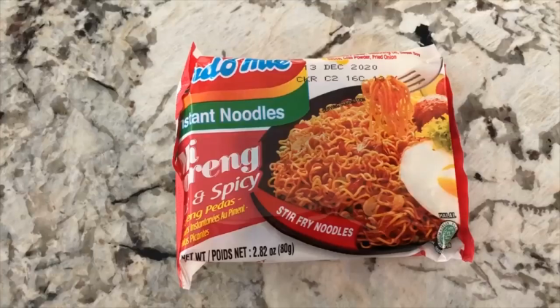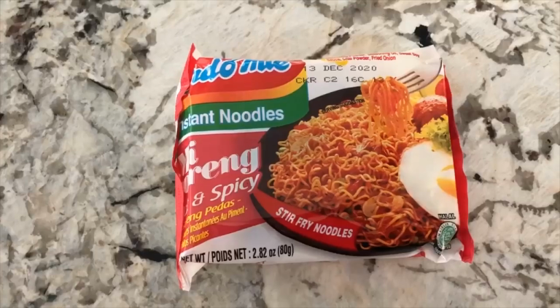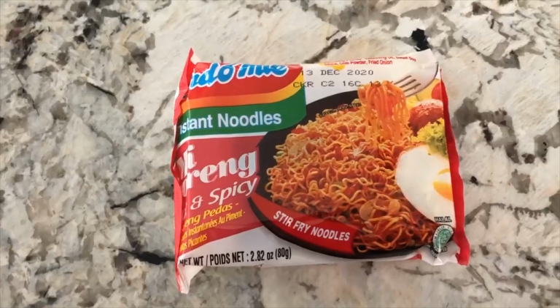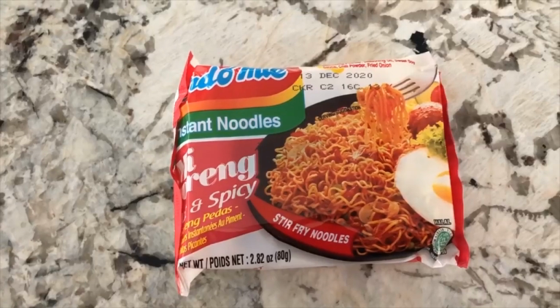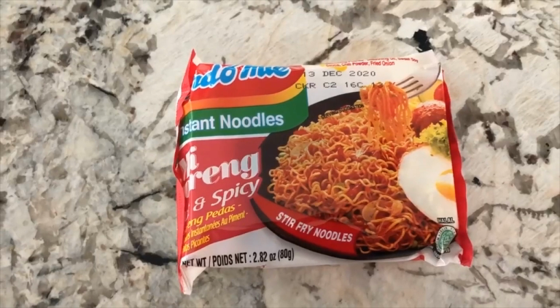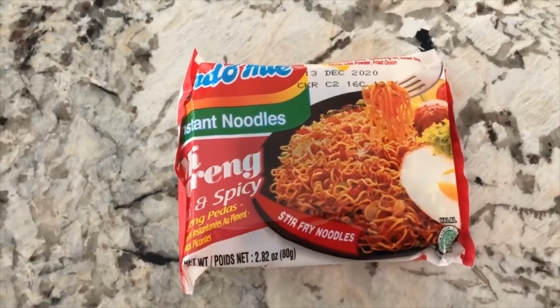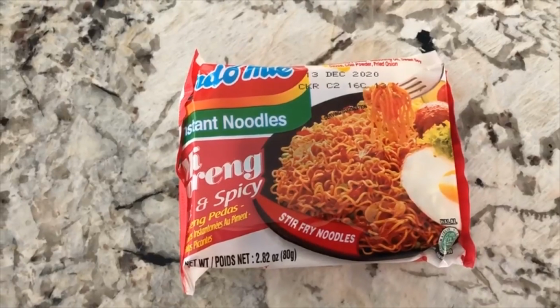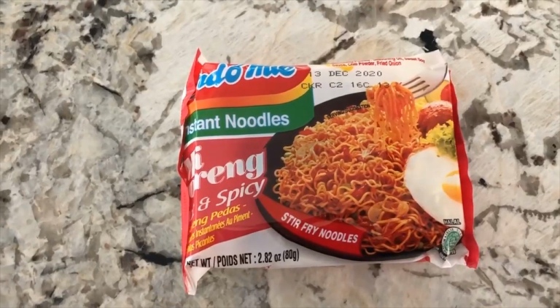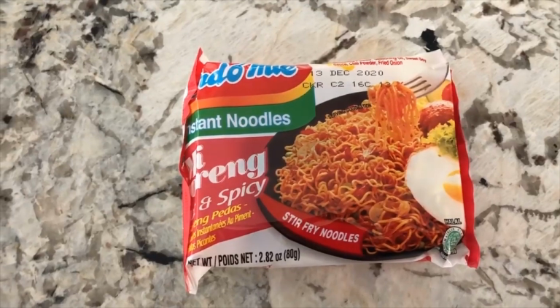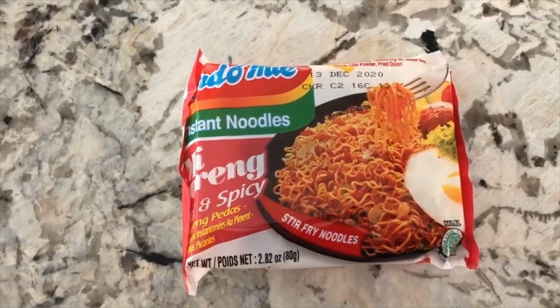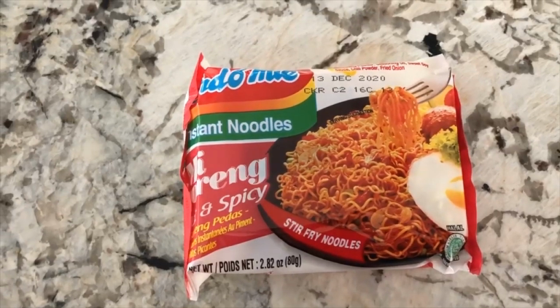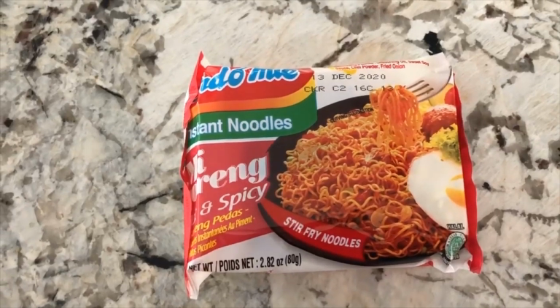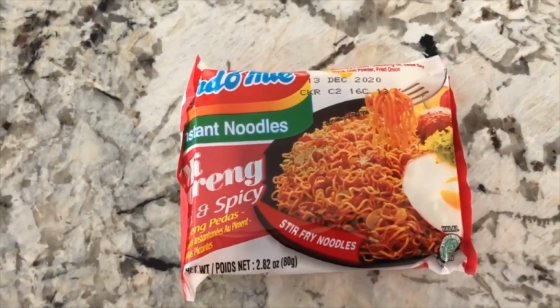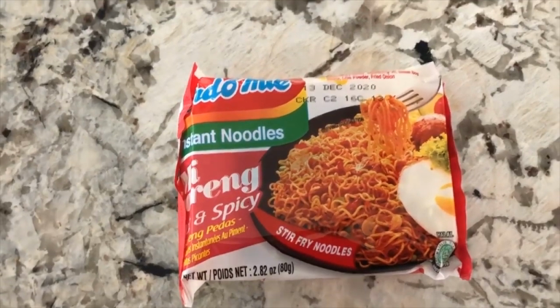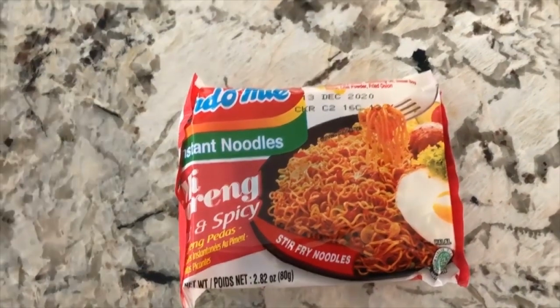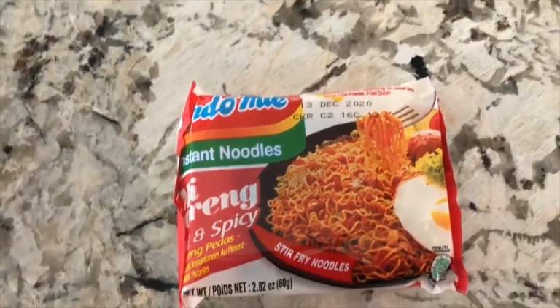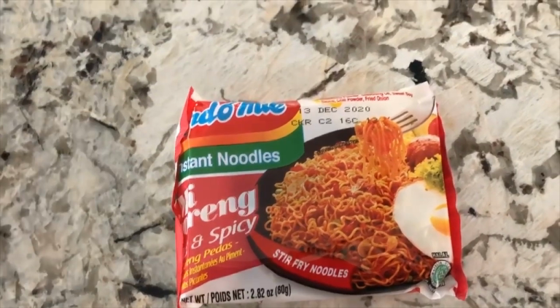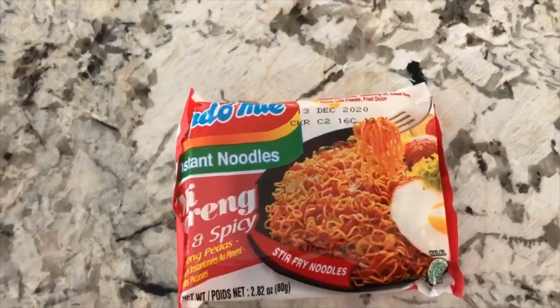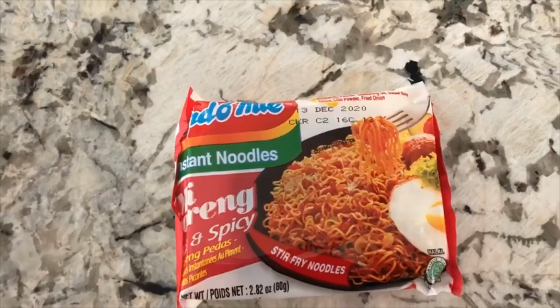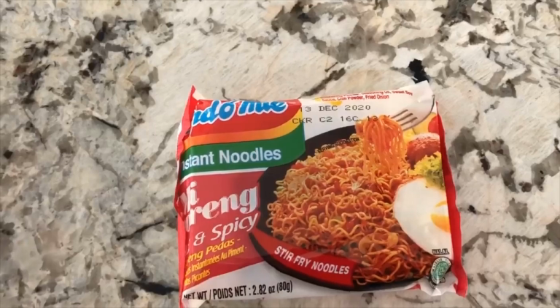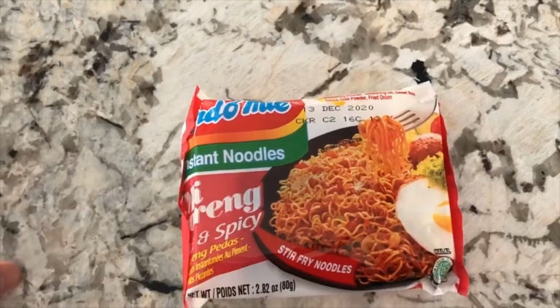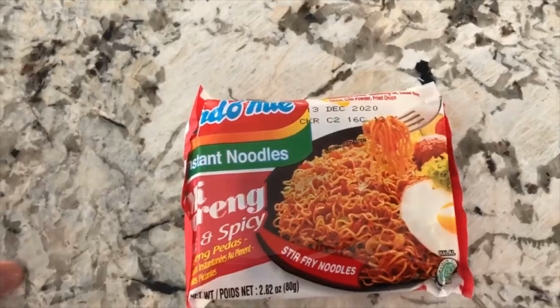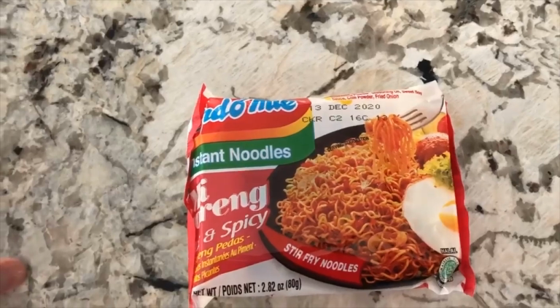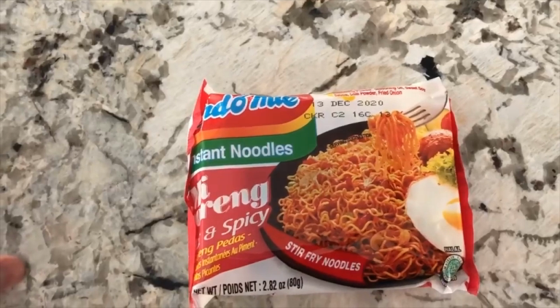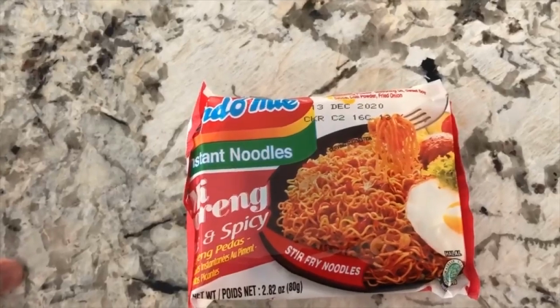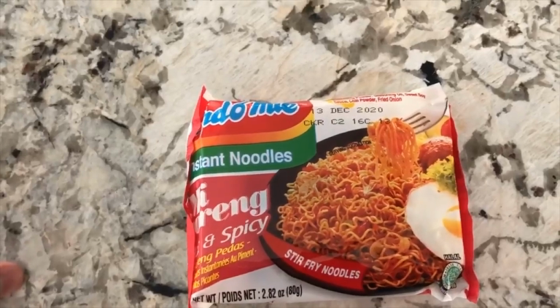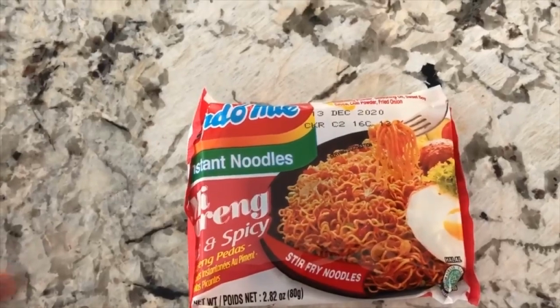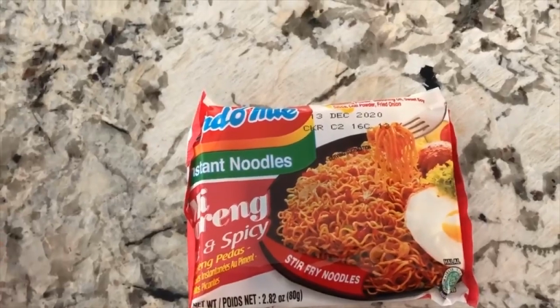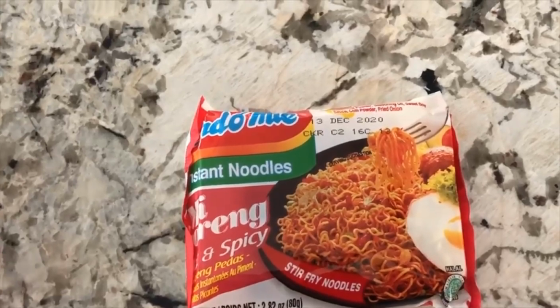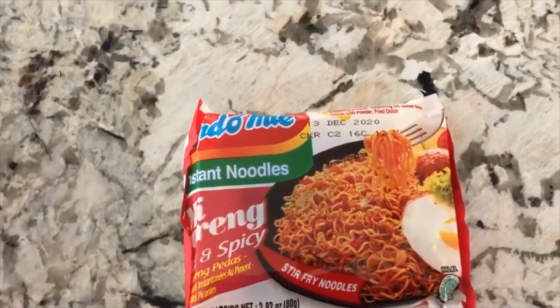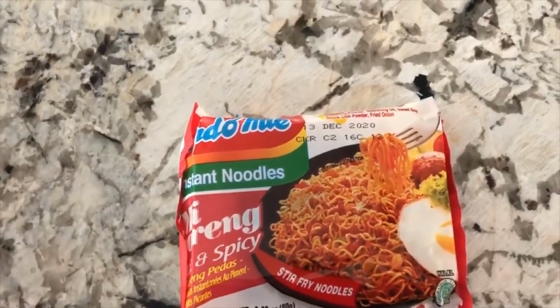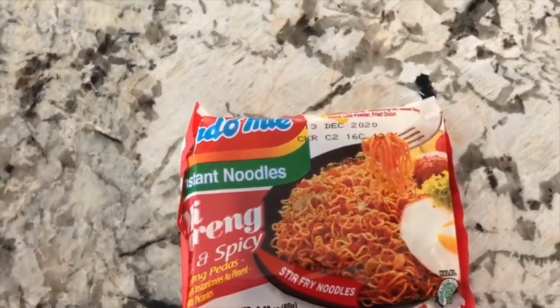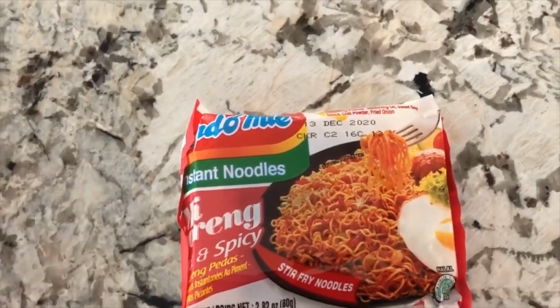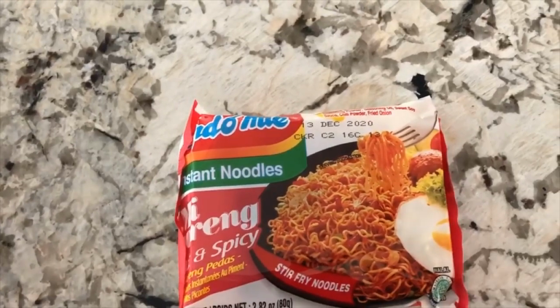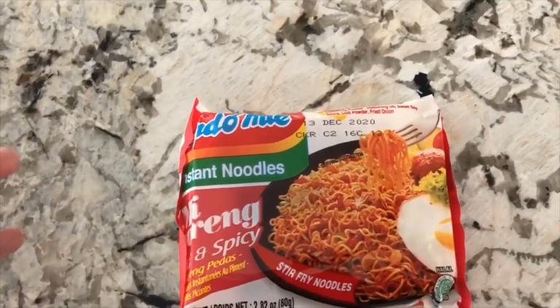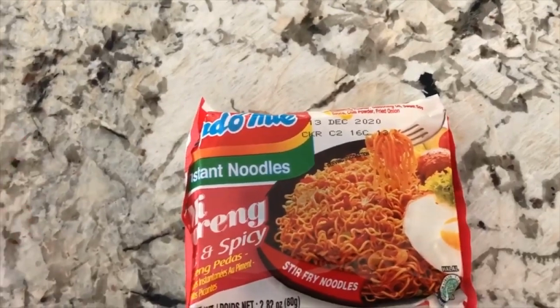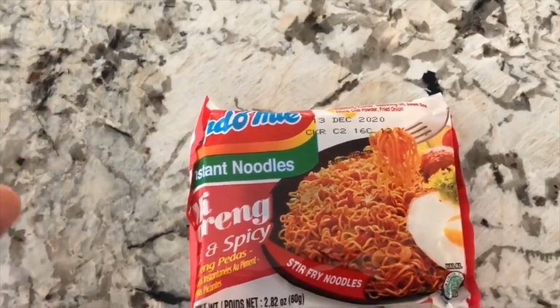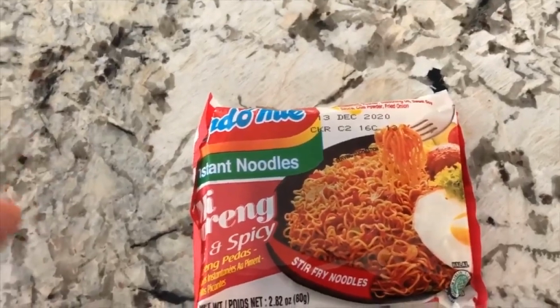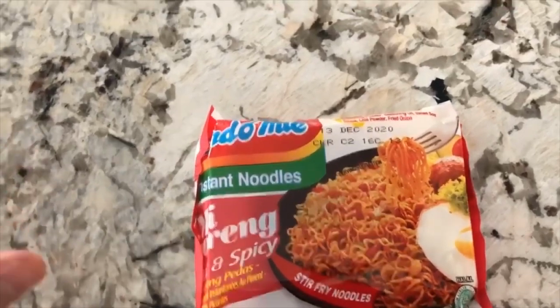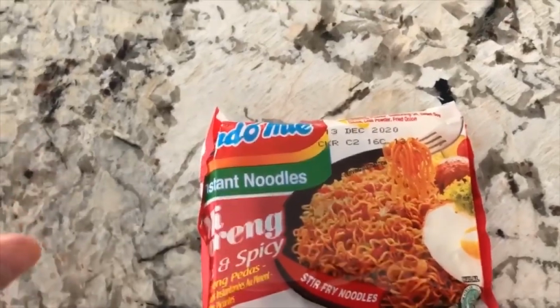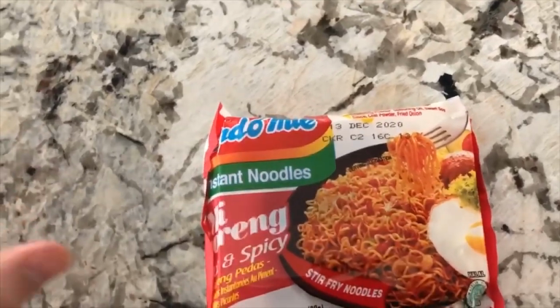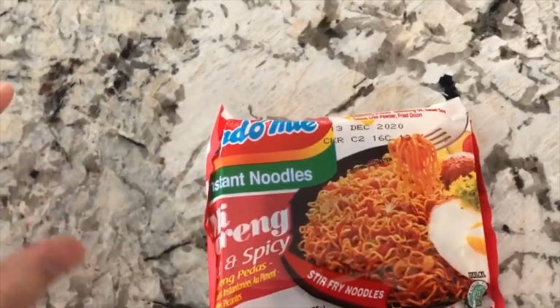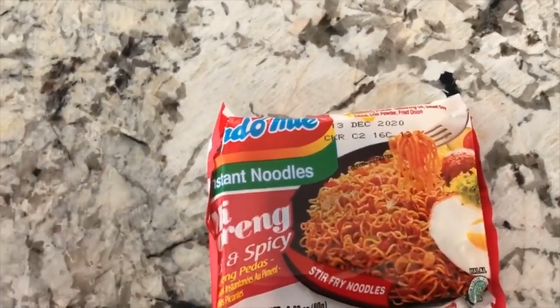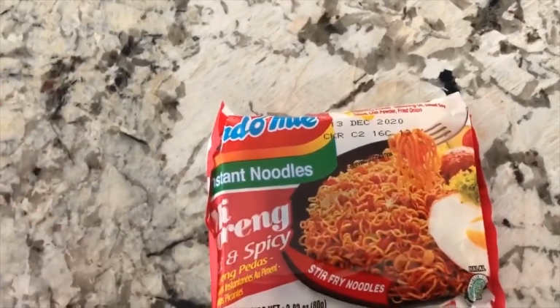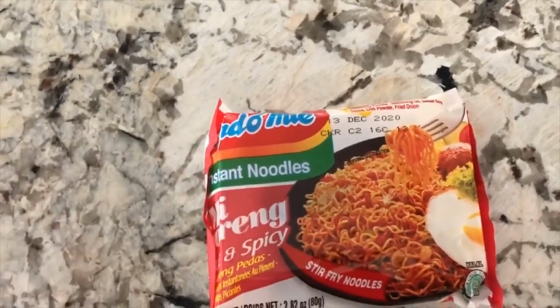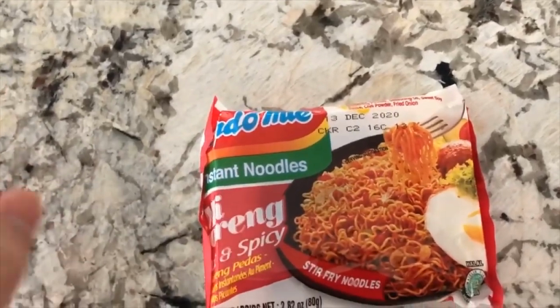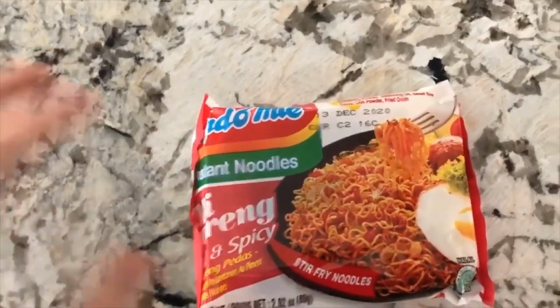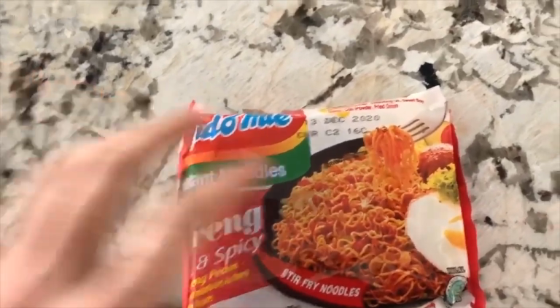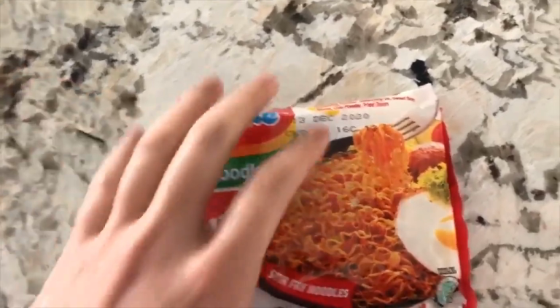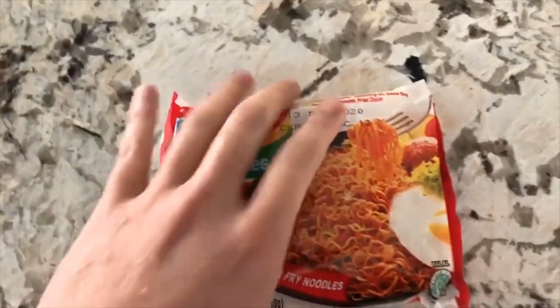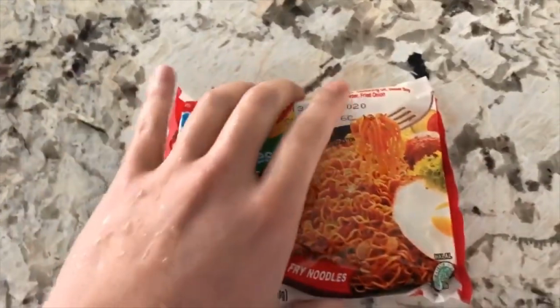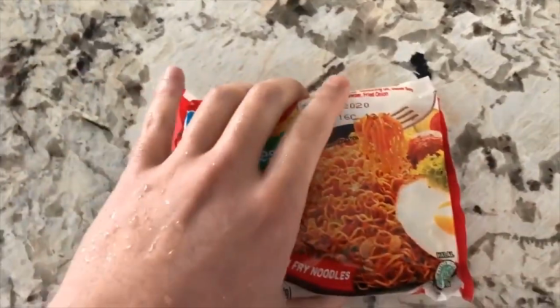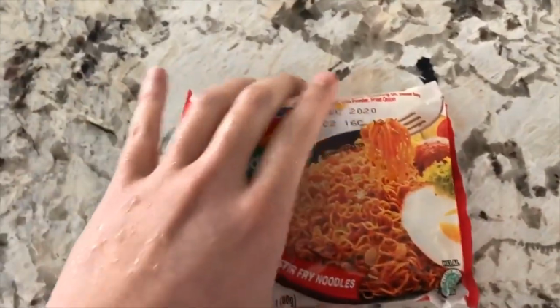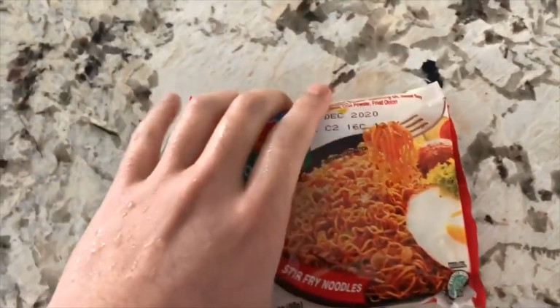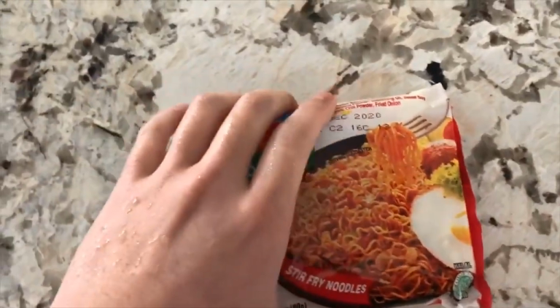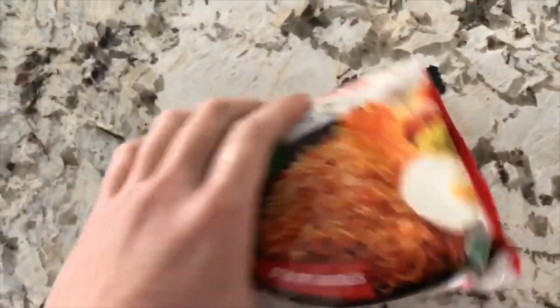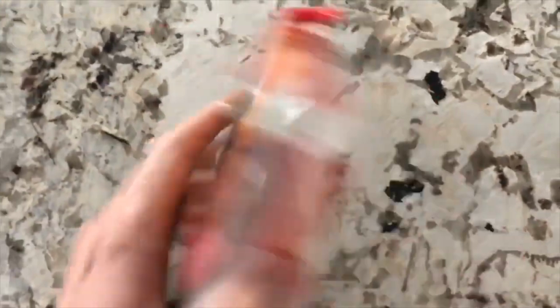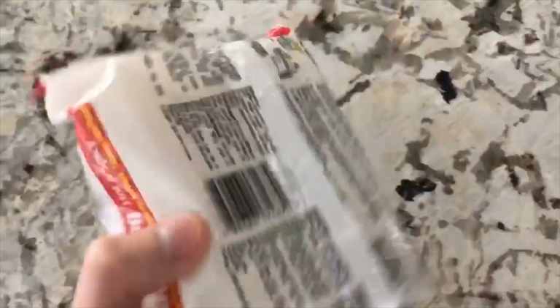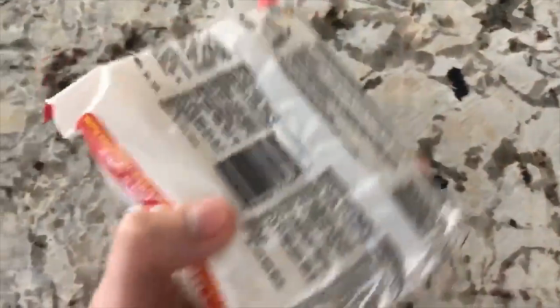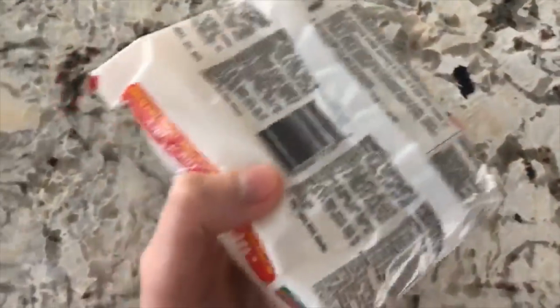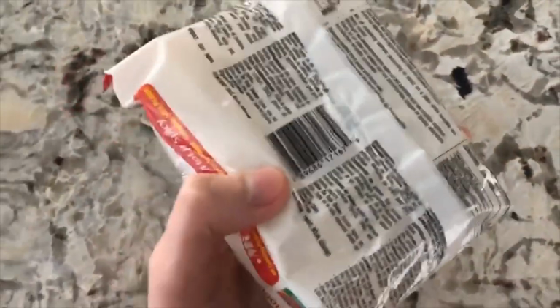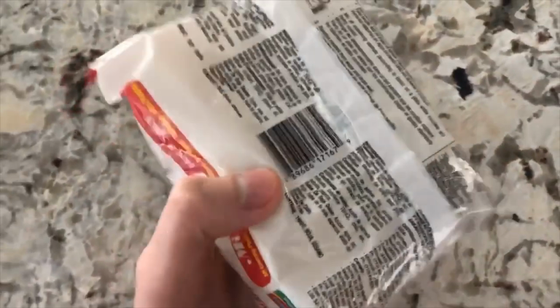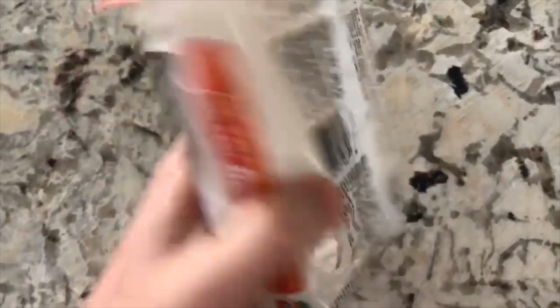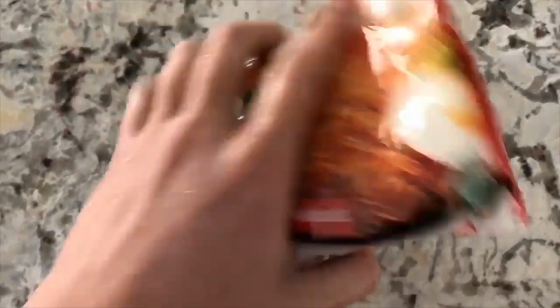All right, here we are. With these noodles, you don't want the thin rice-style ones — they have to be the hard Eastern ramen kind.